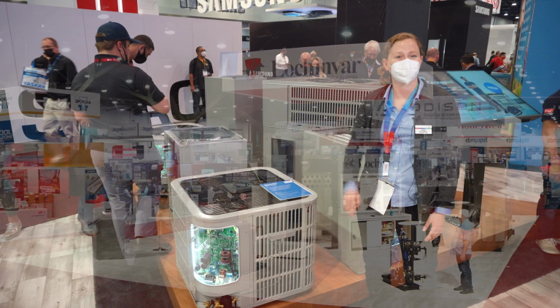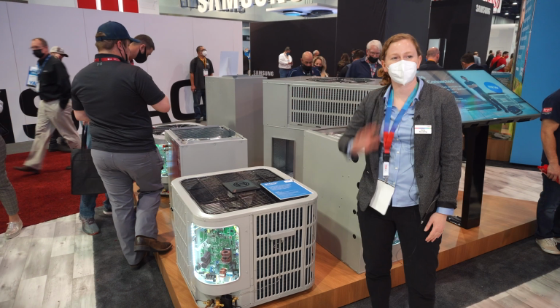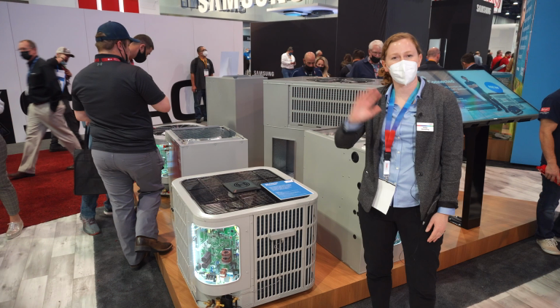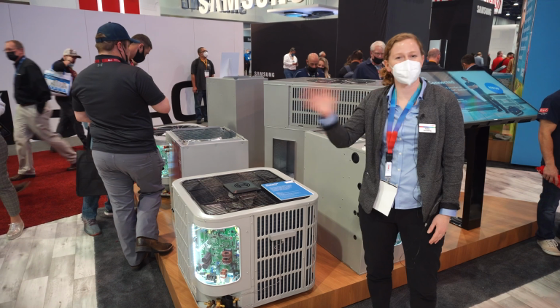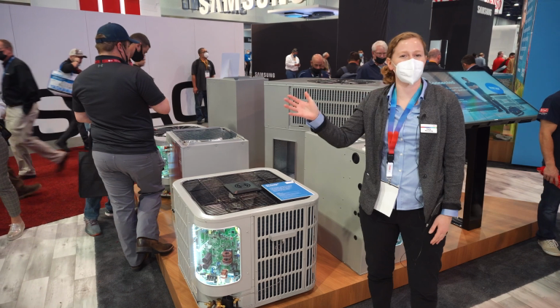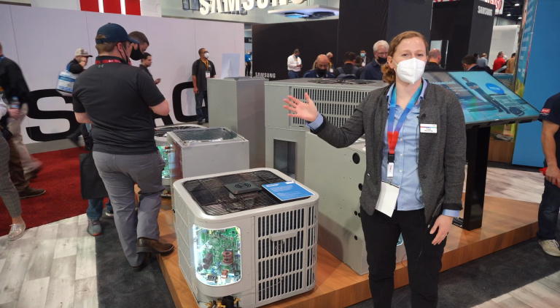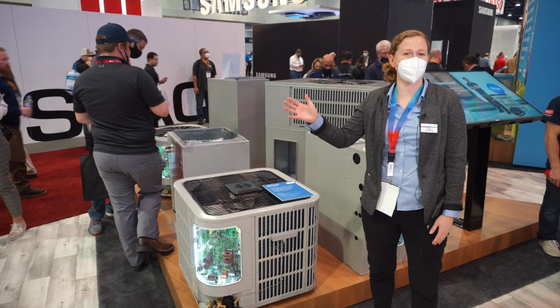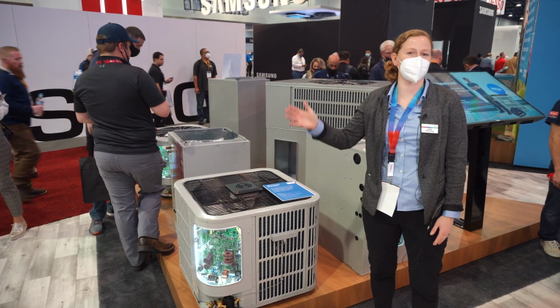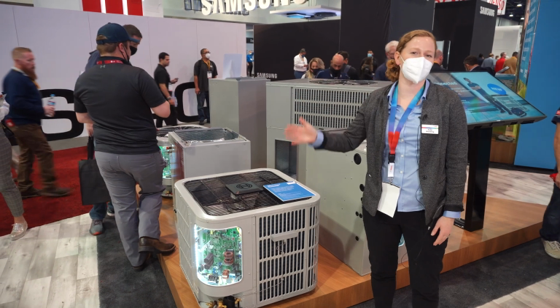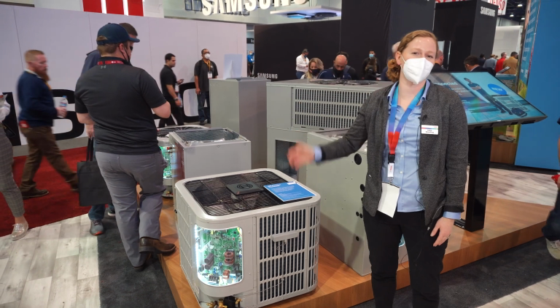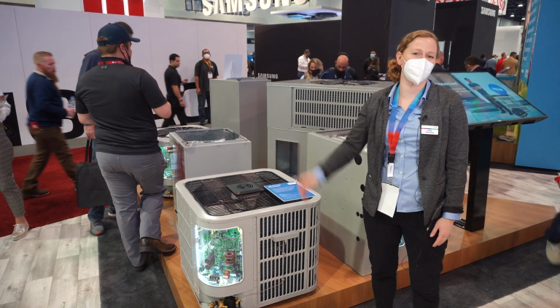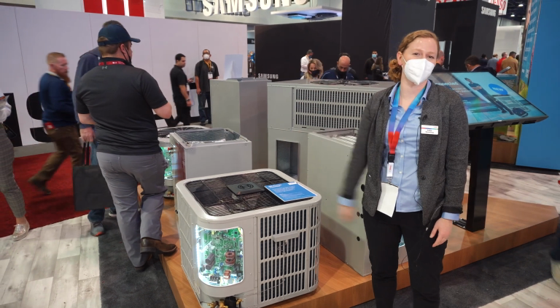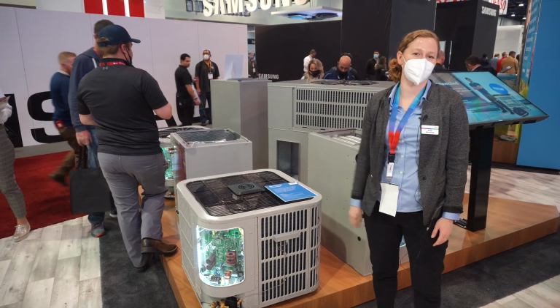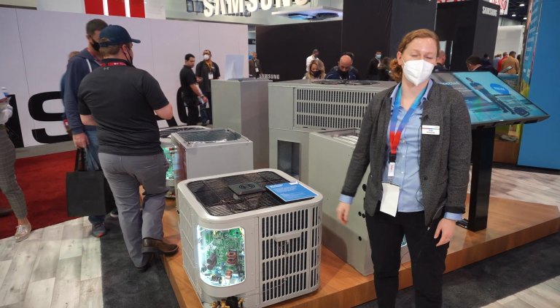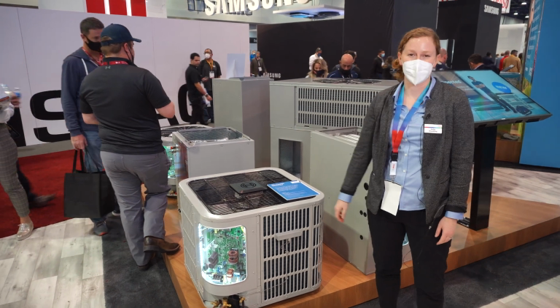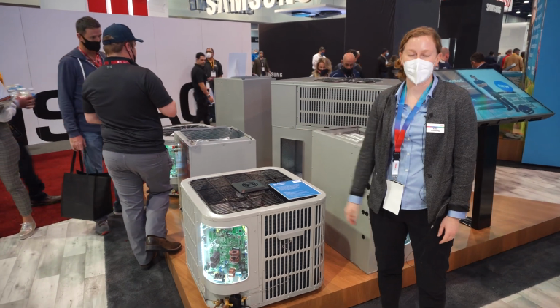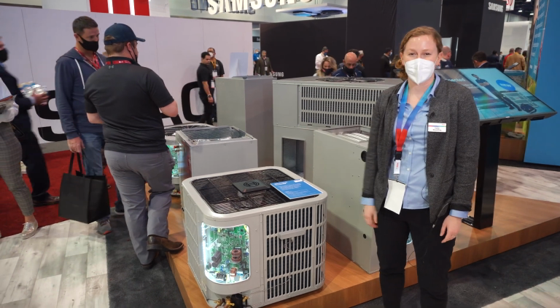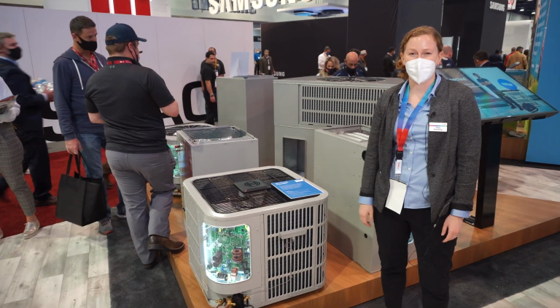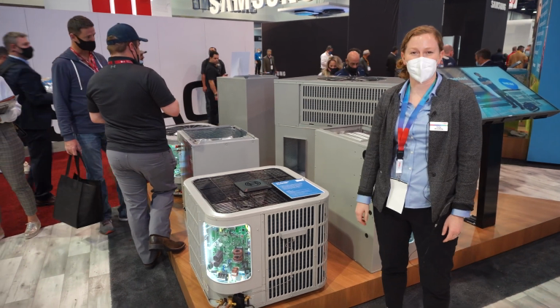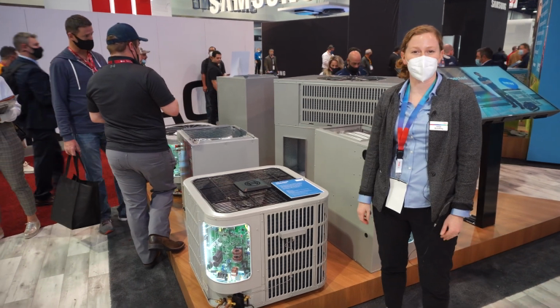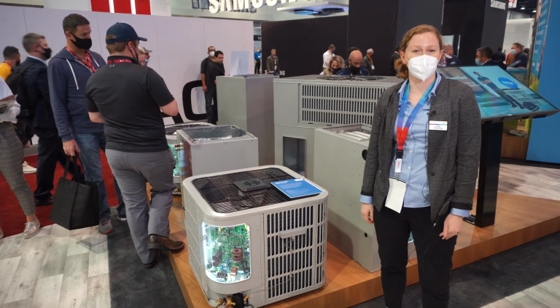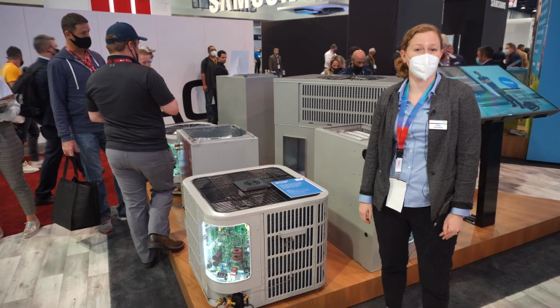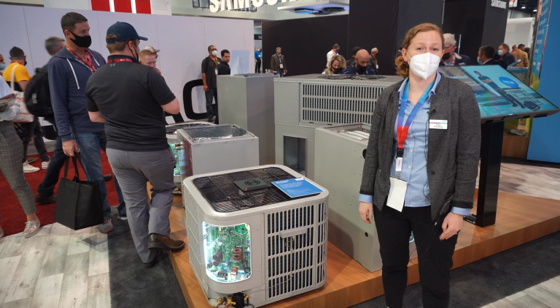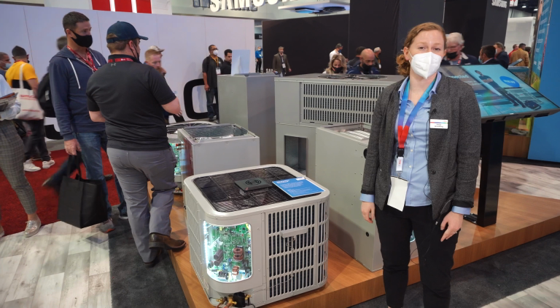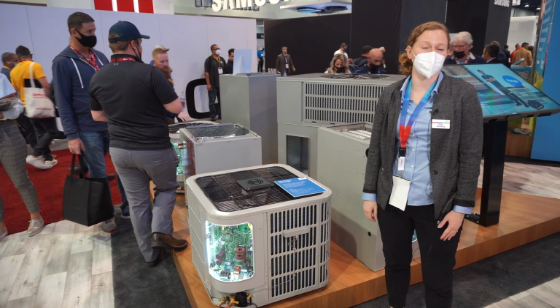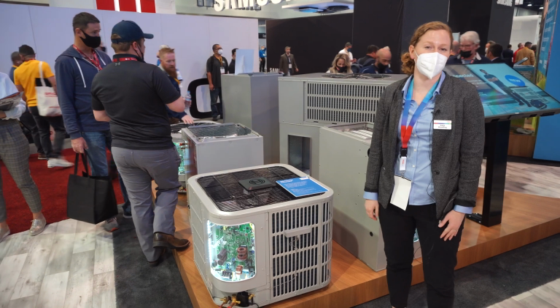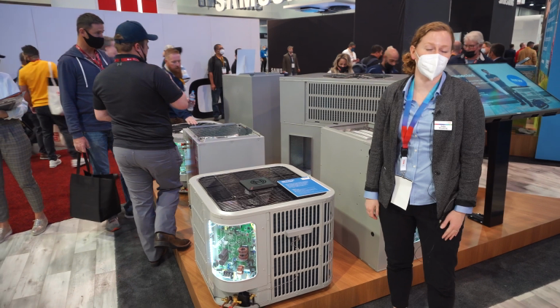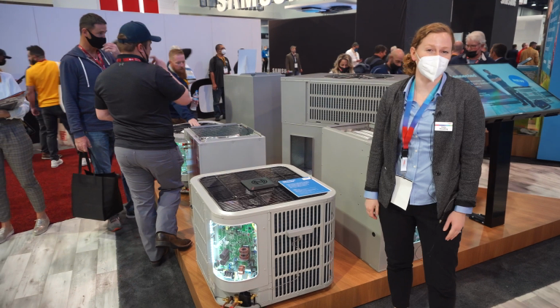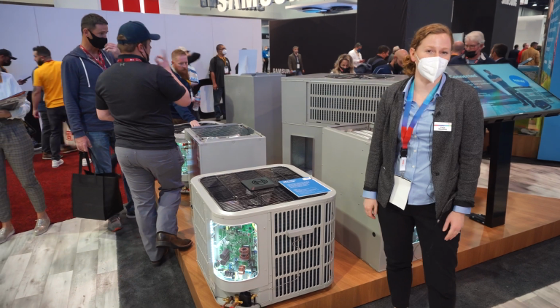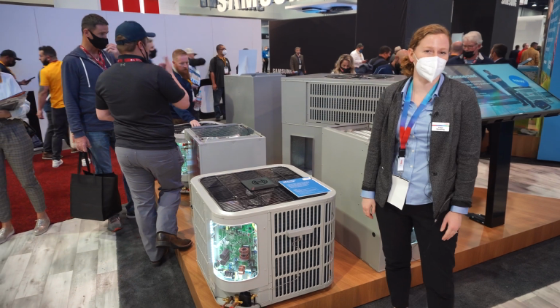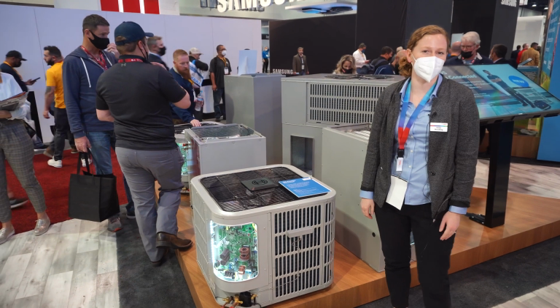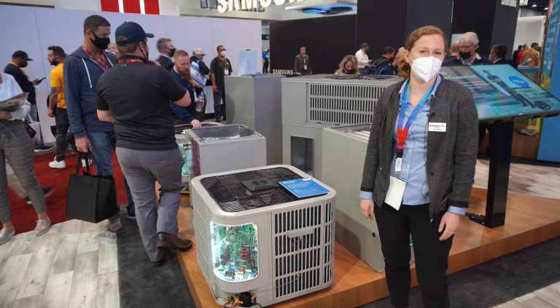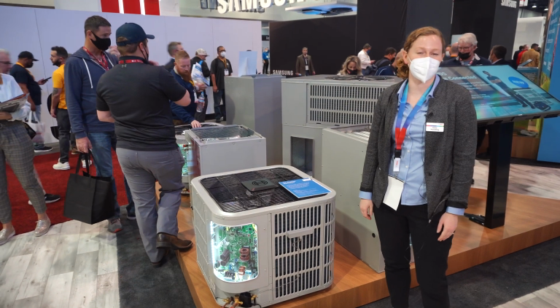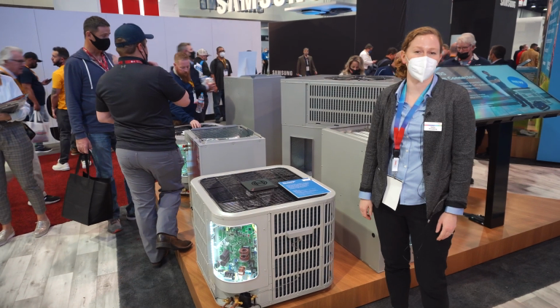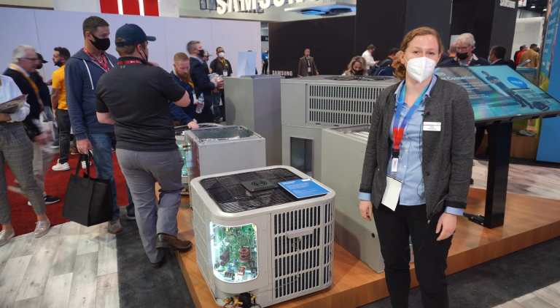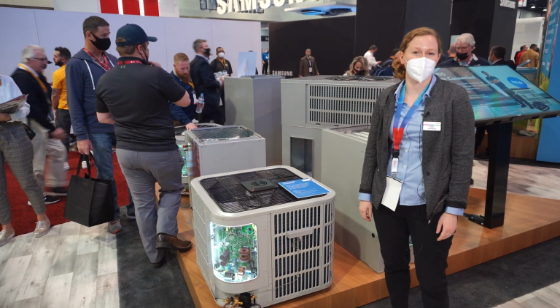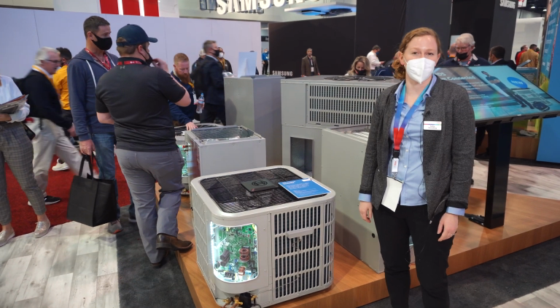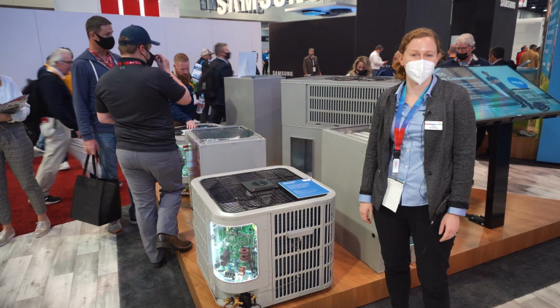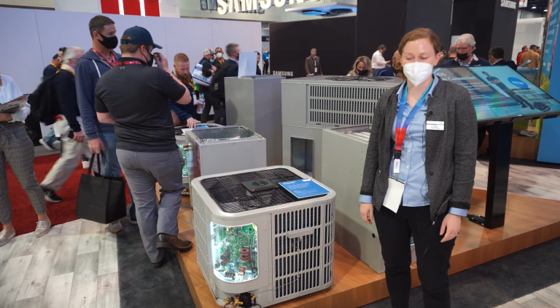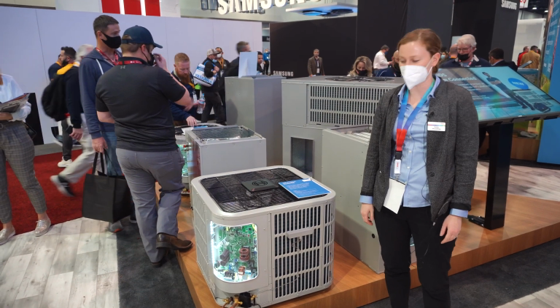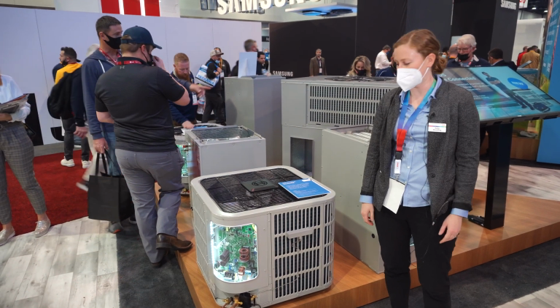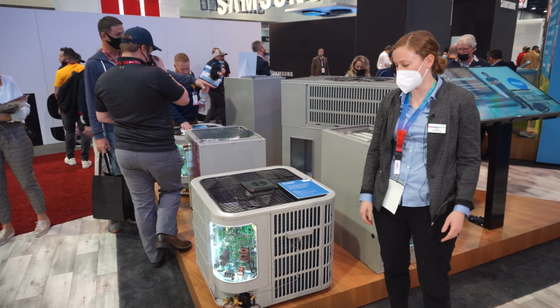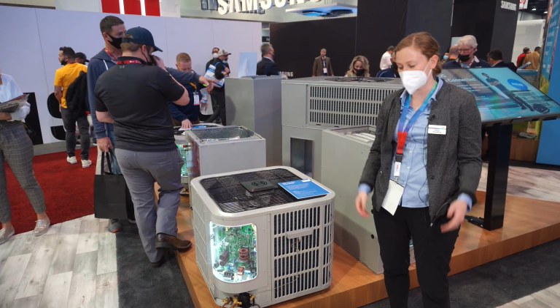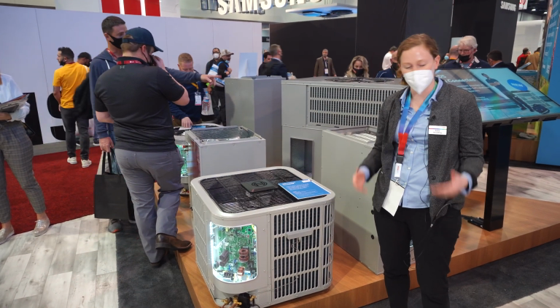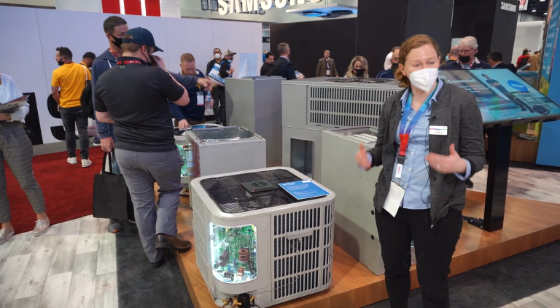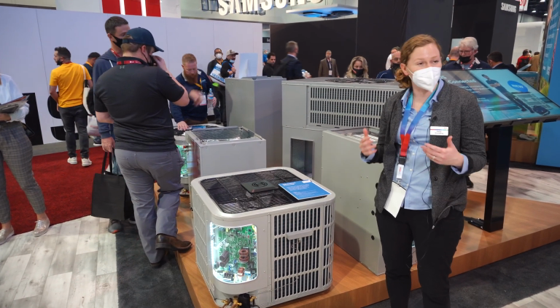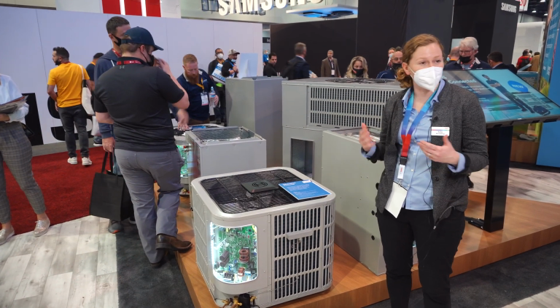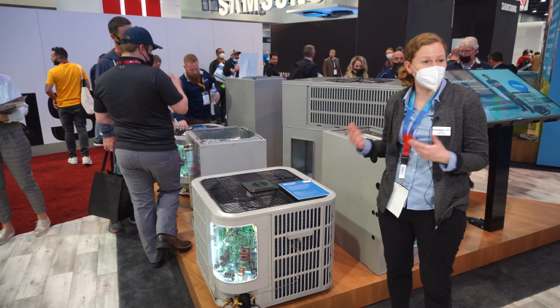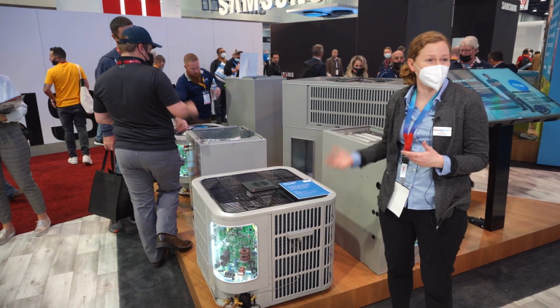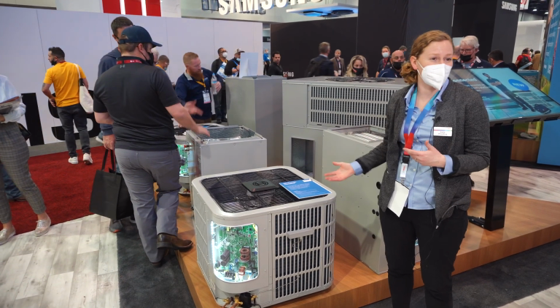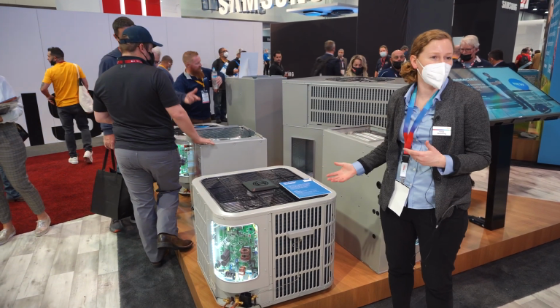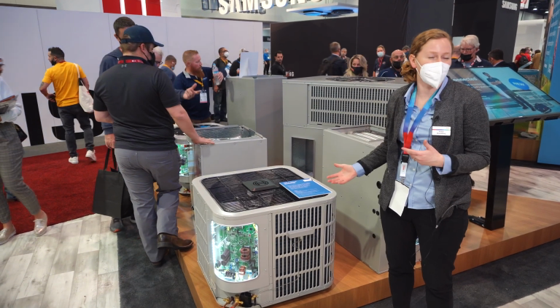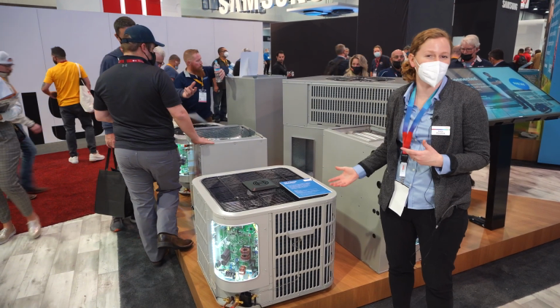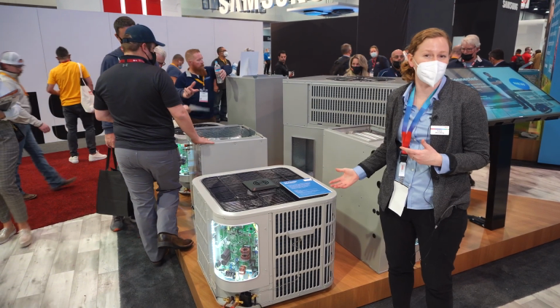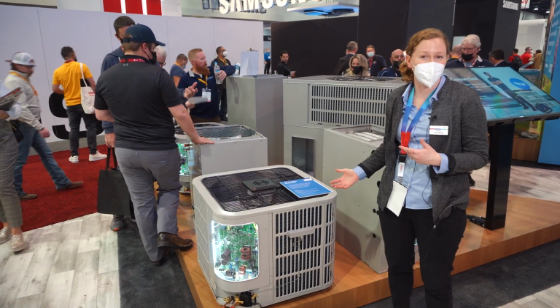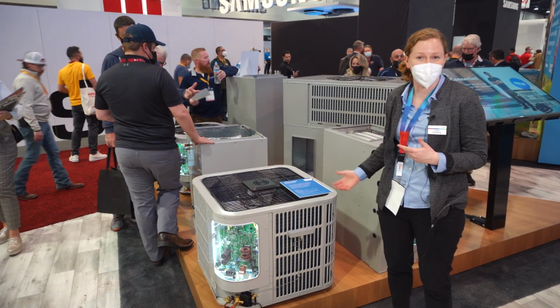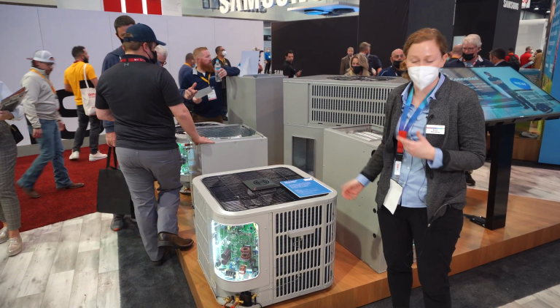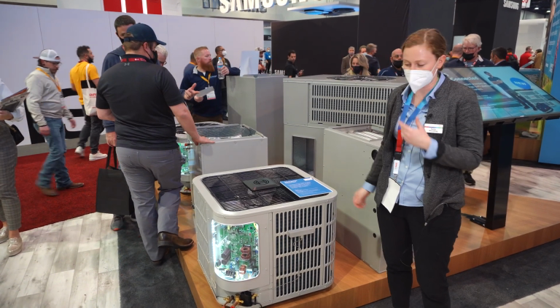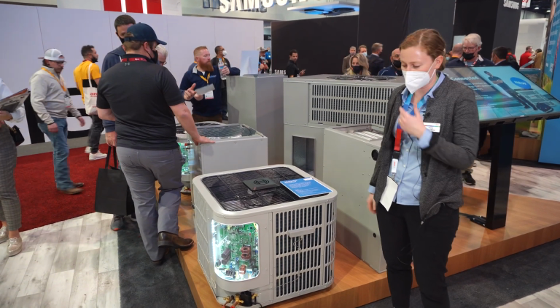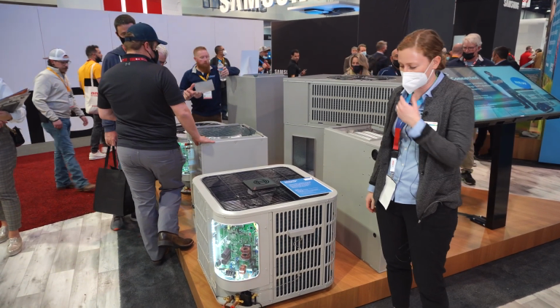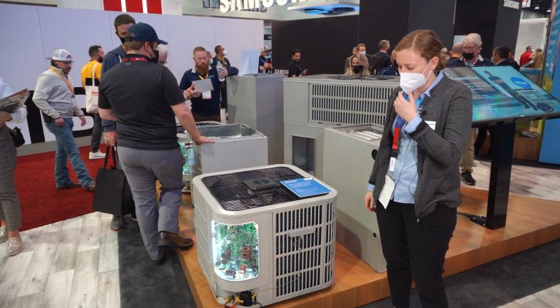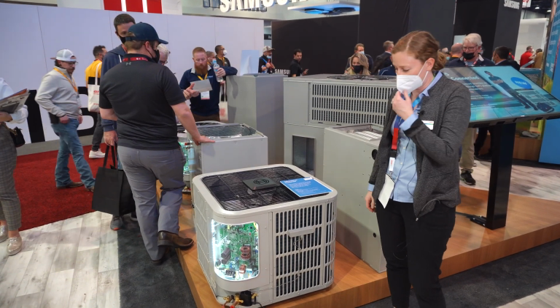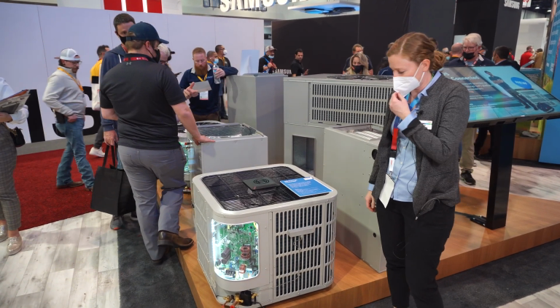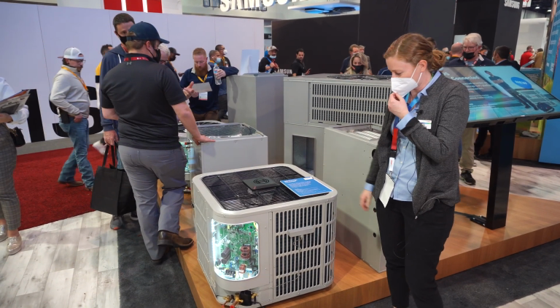Hi everyone, my name is Katie Woodling. I am the manager of the product management team here at Bosch. I want to introduce you to some of our new and exciting products.